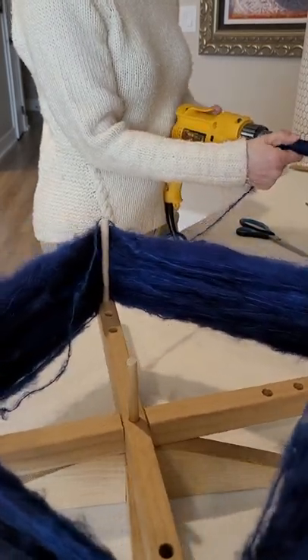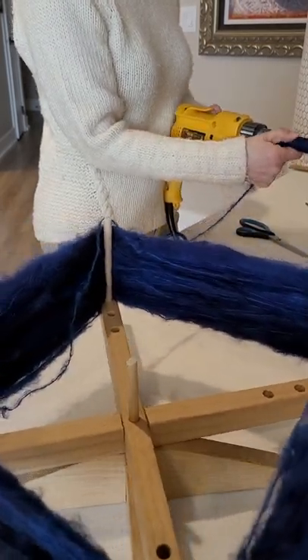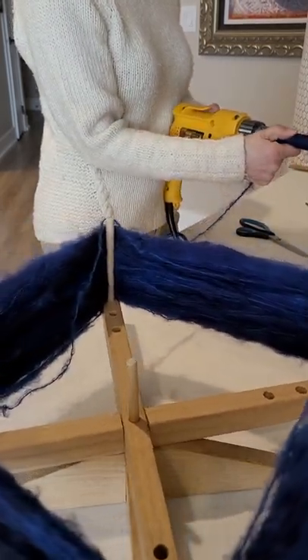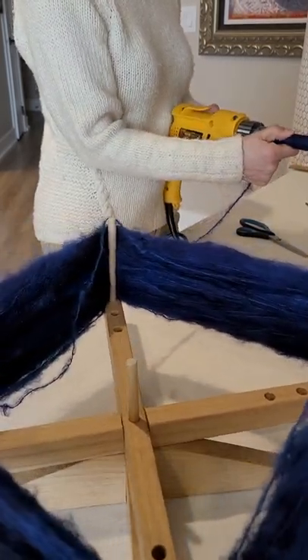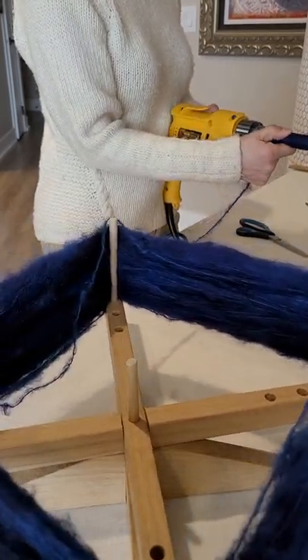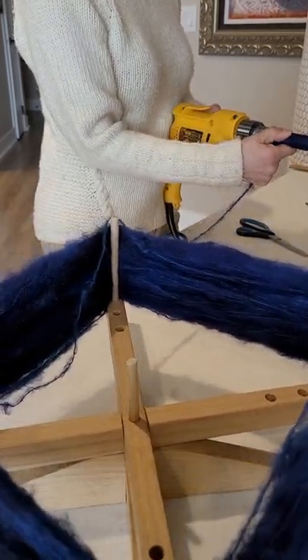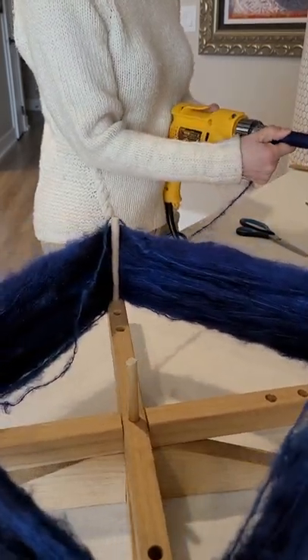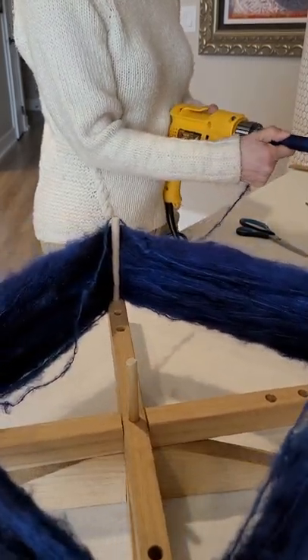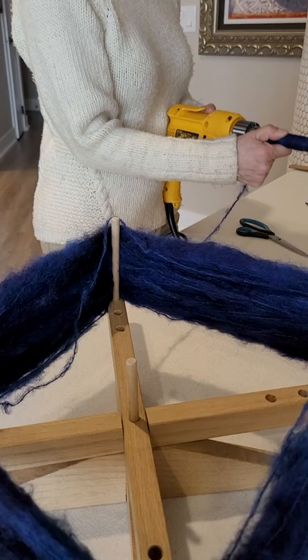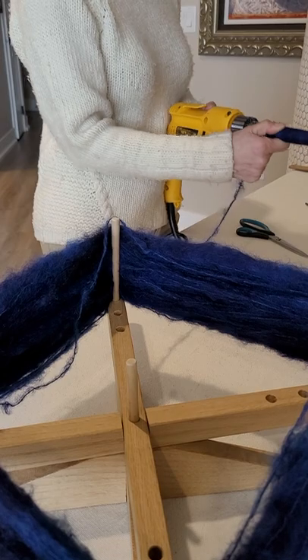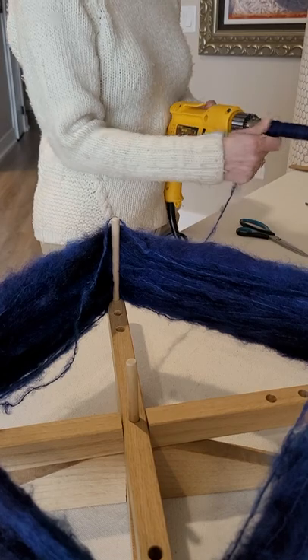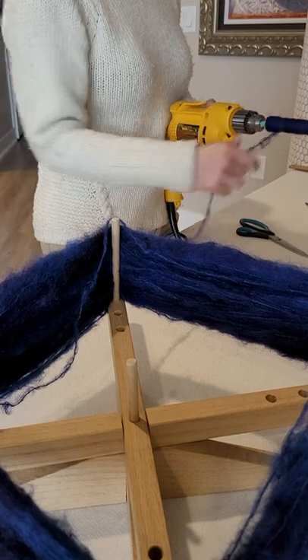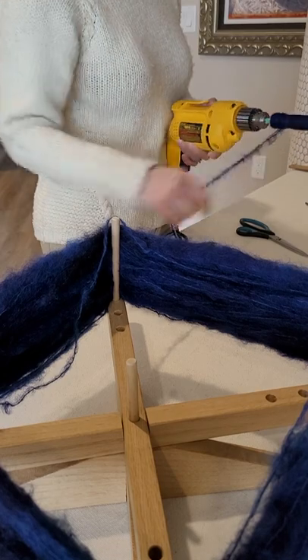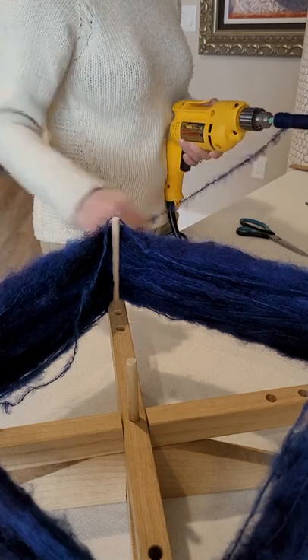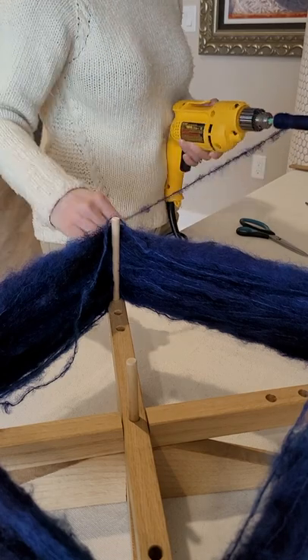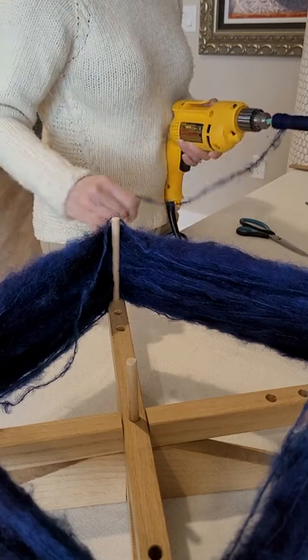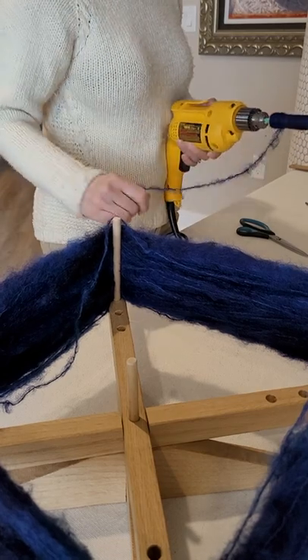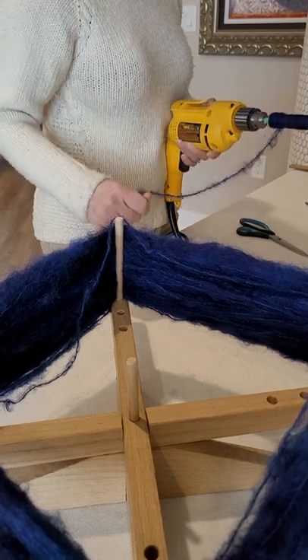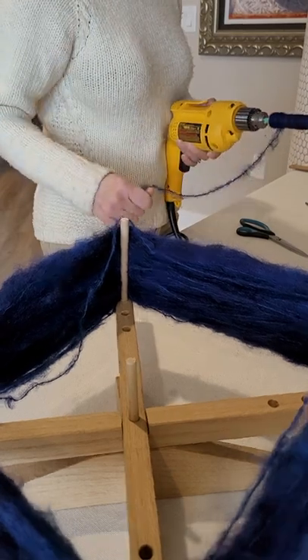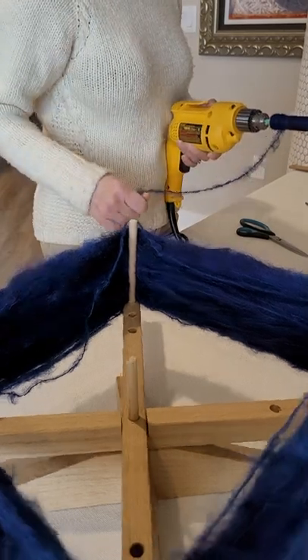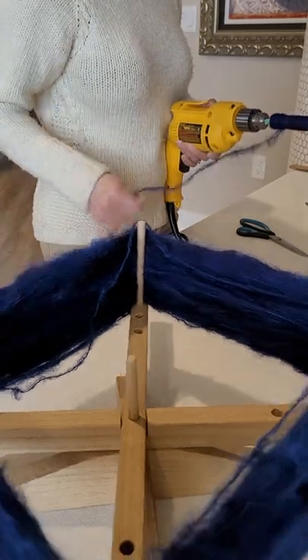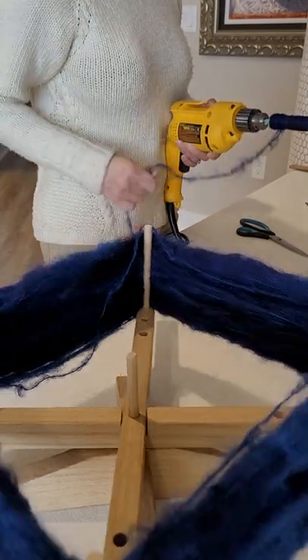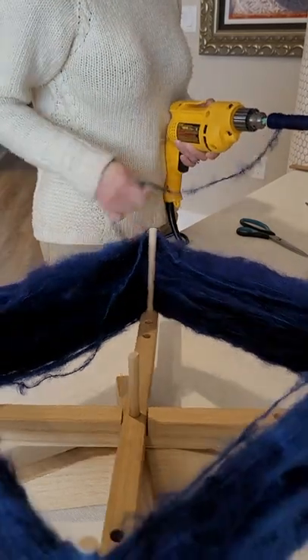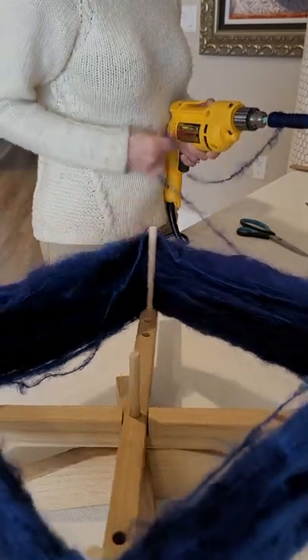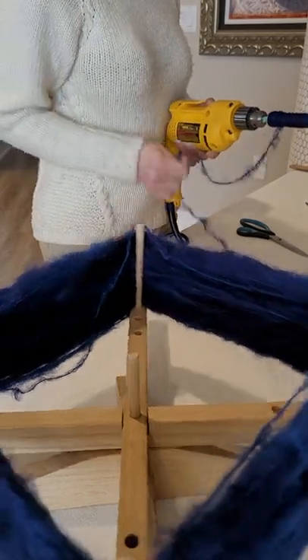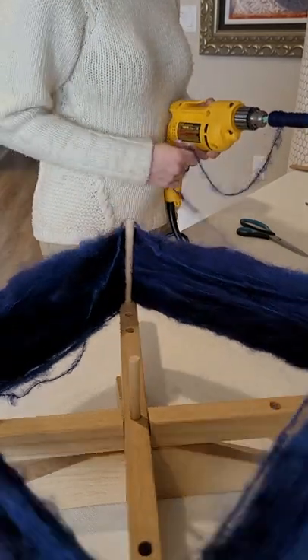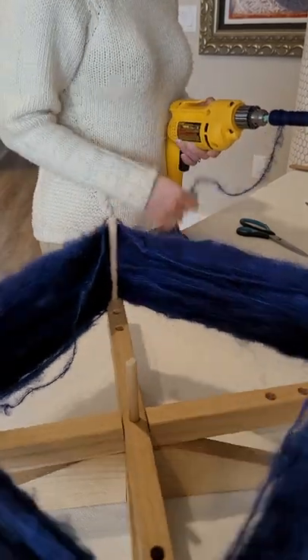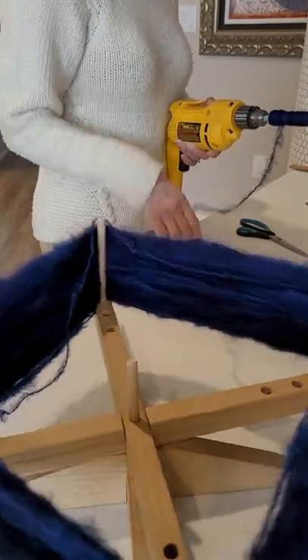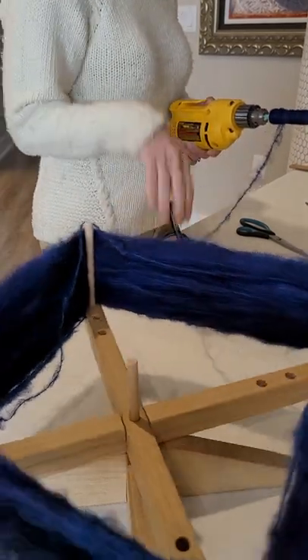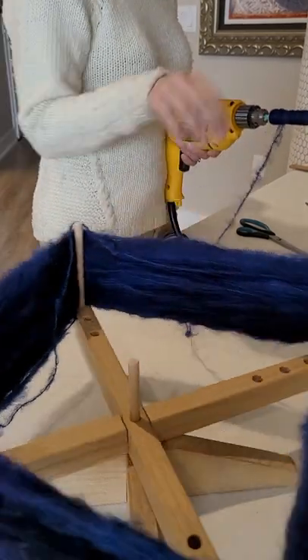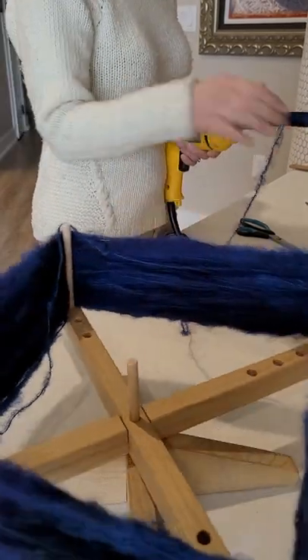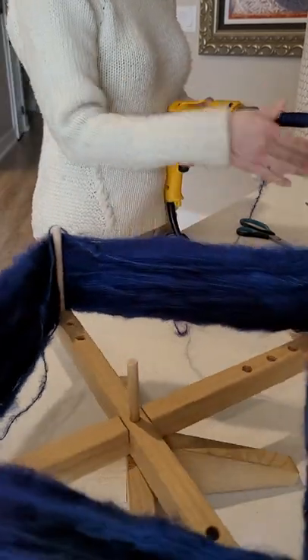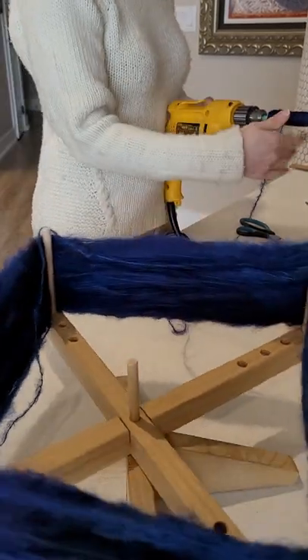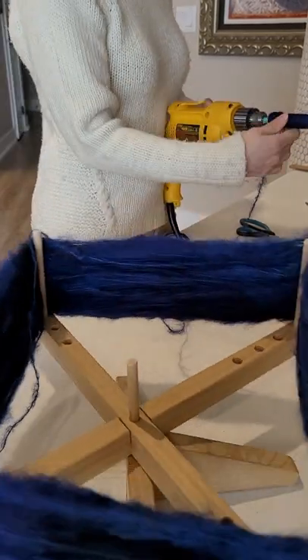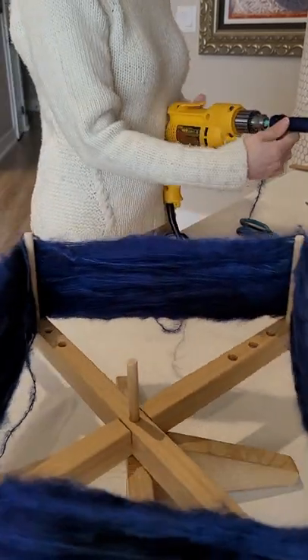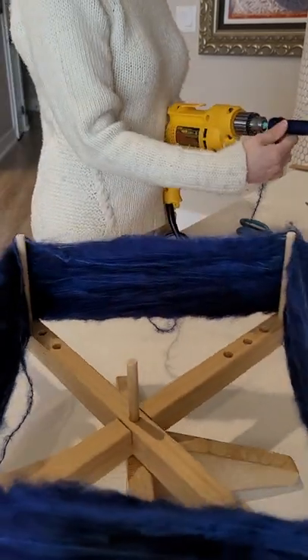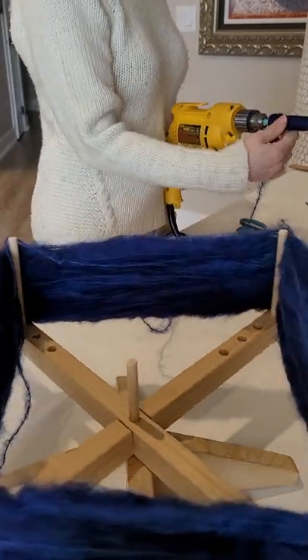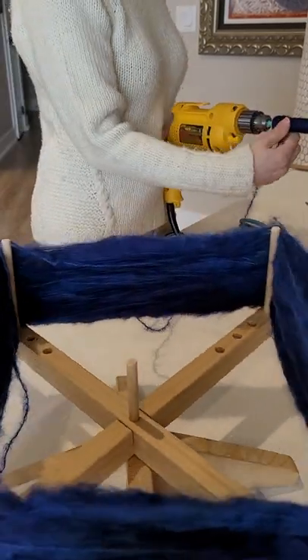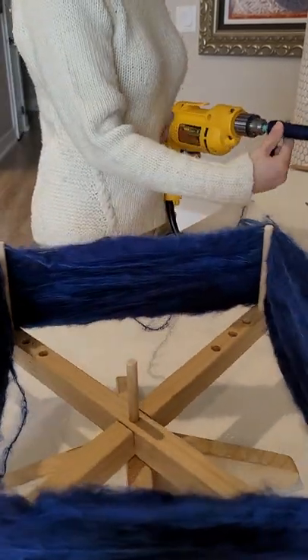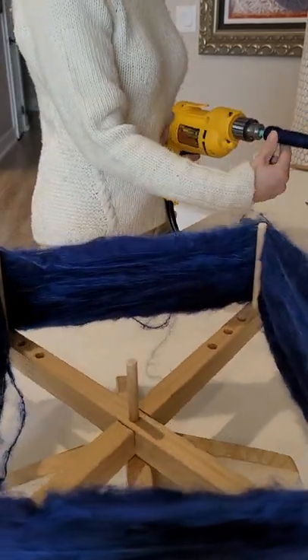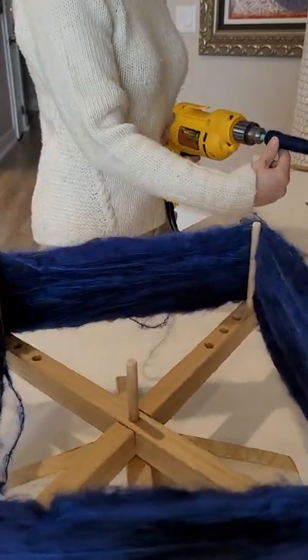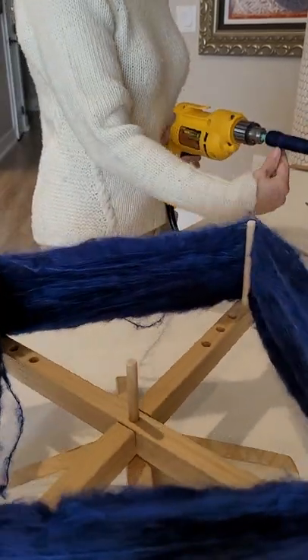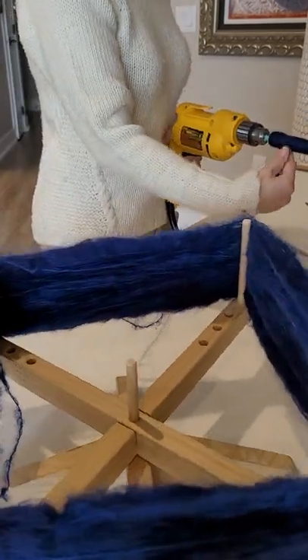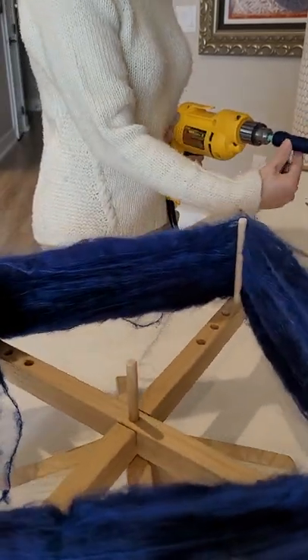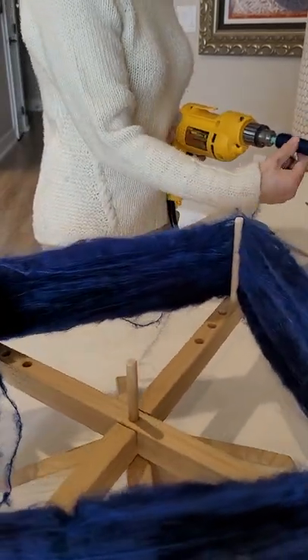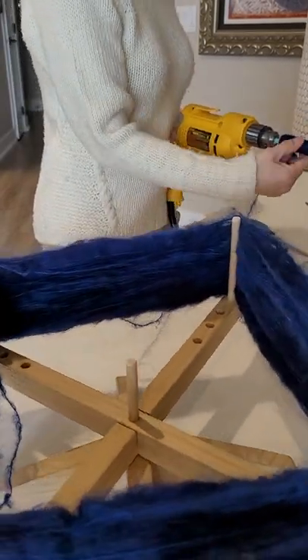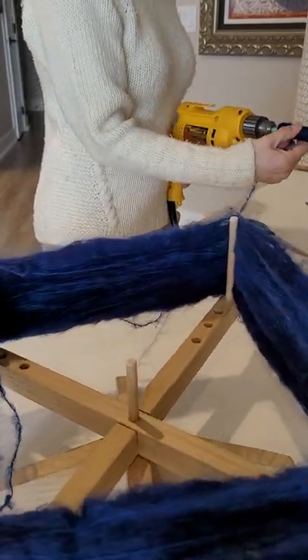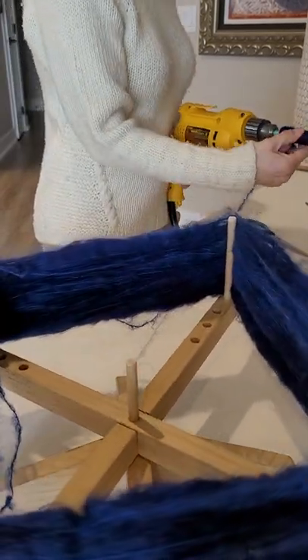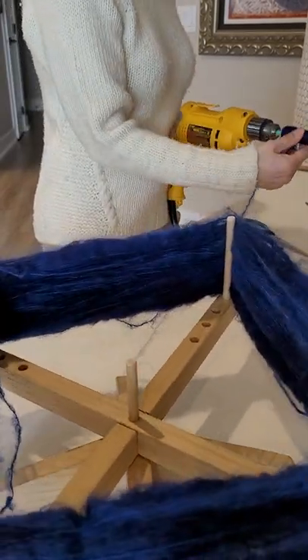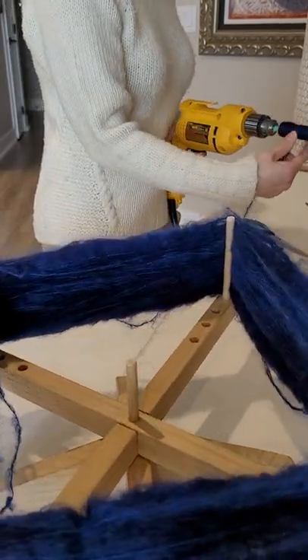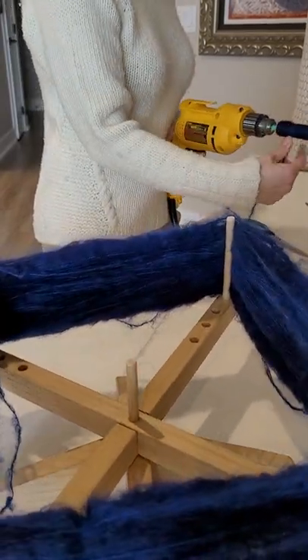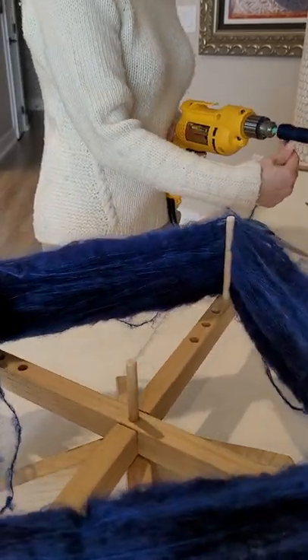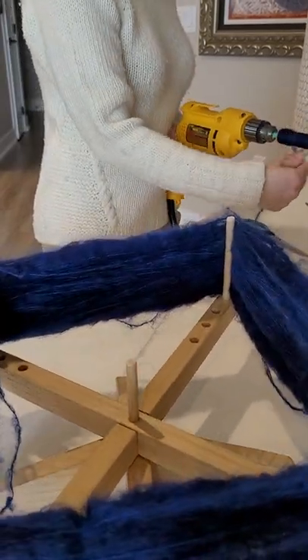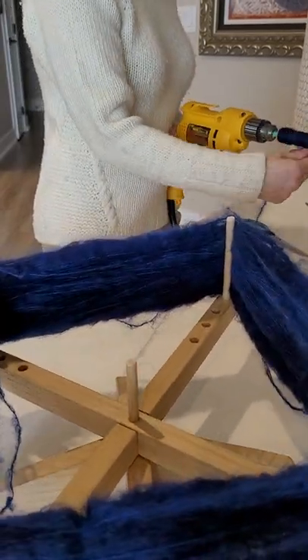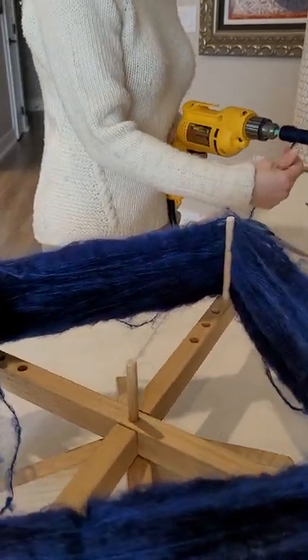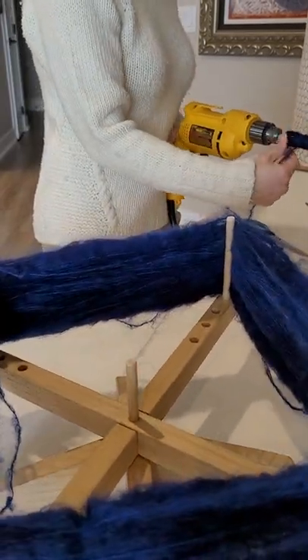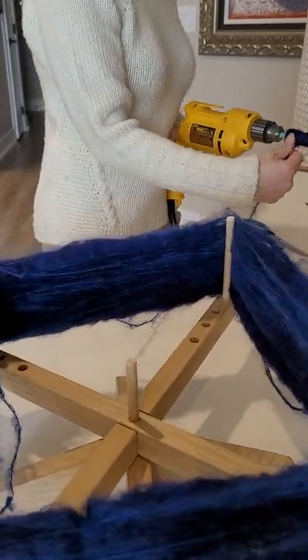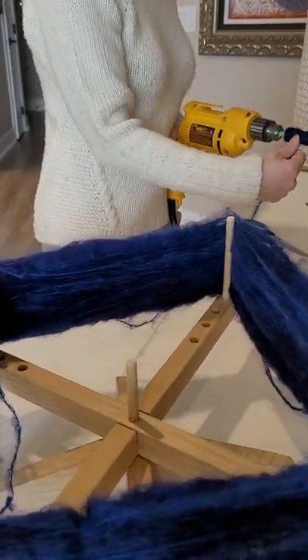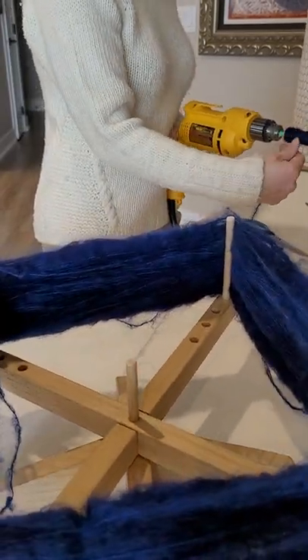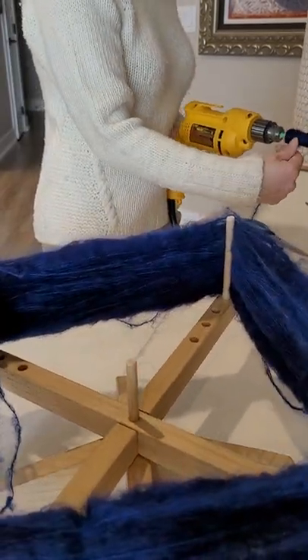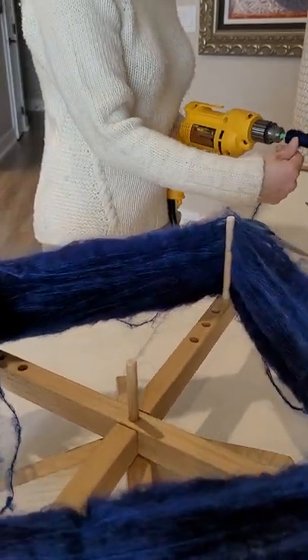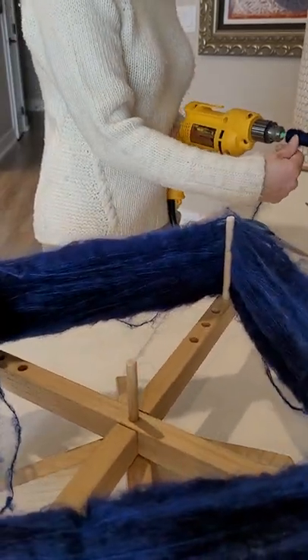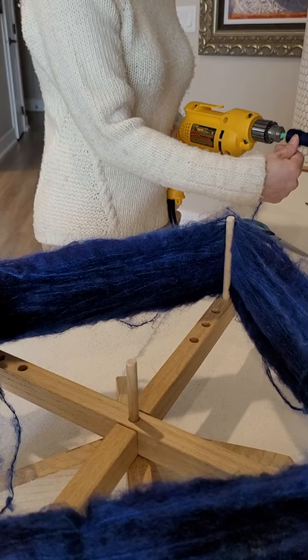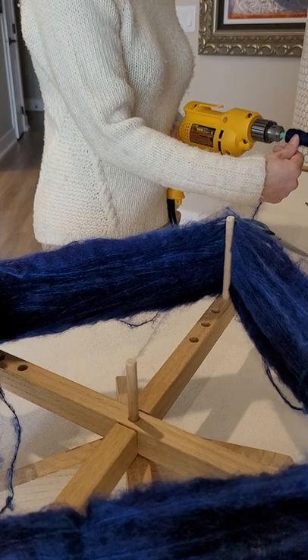My bobbin worked its way a little loose here. Just loosen up or tighten up the bobbin and keep winding.